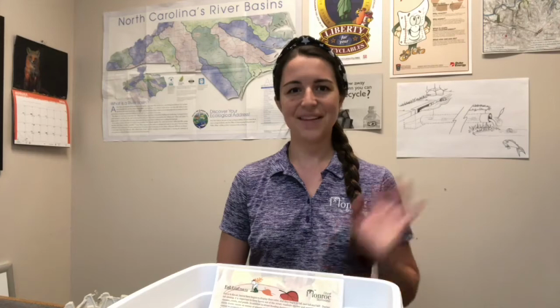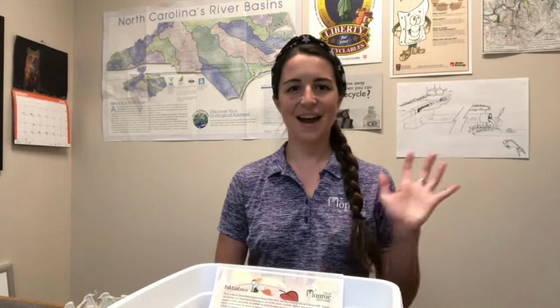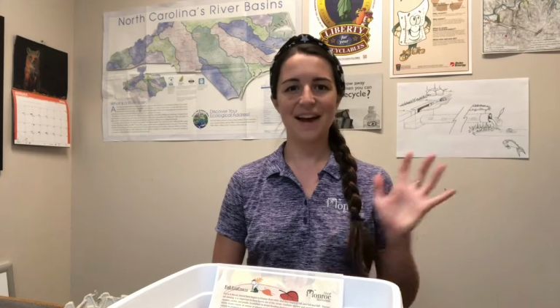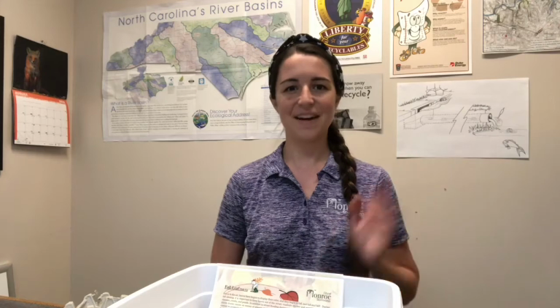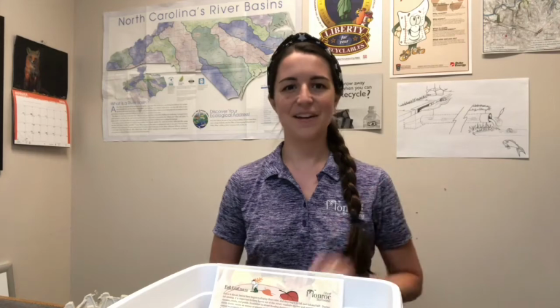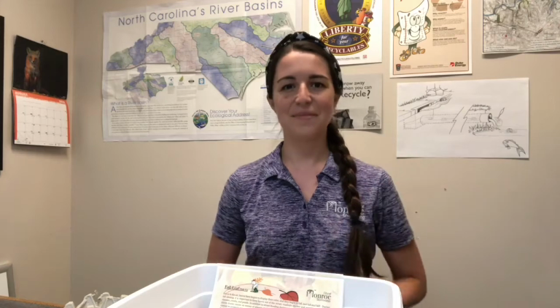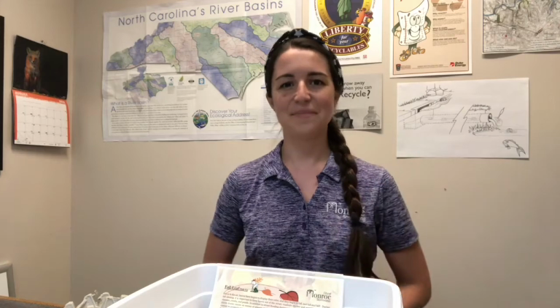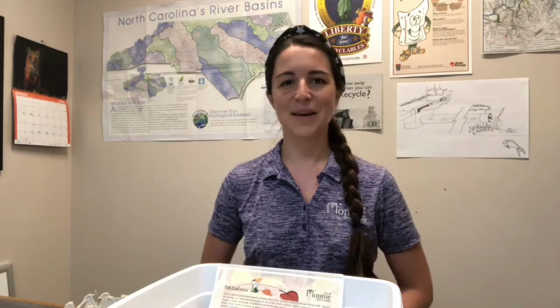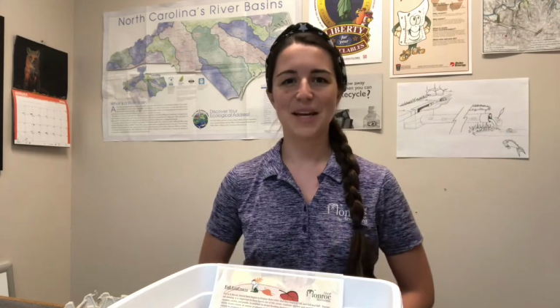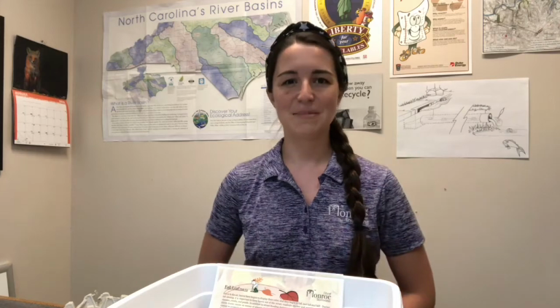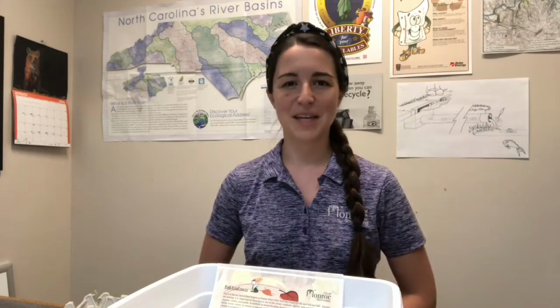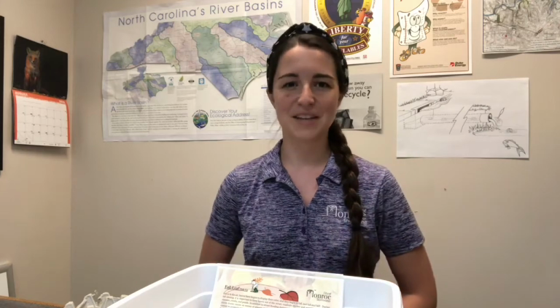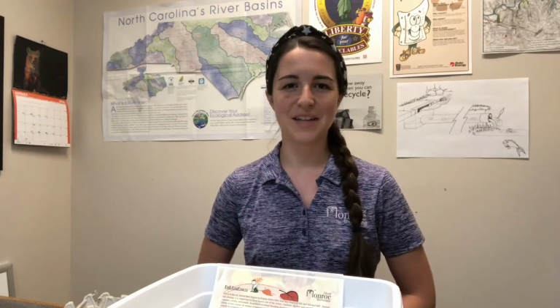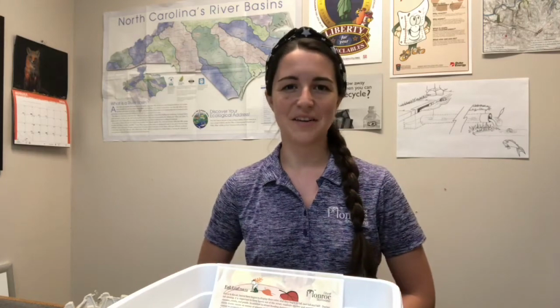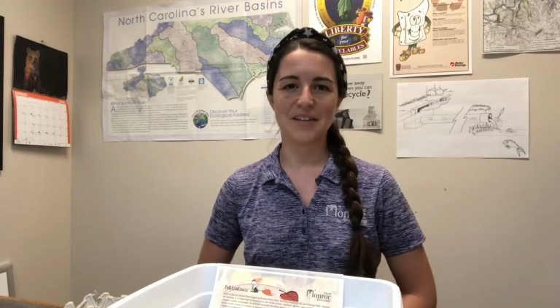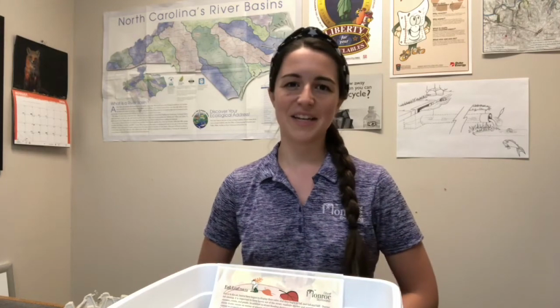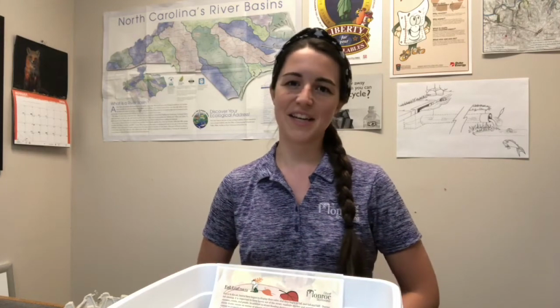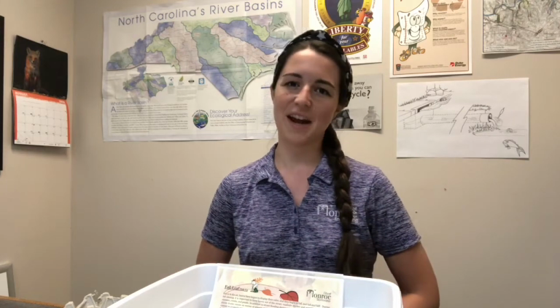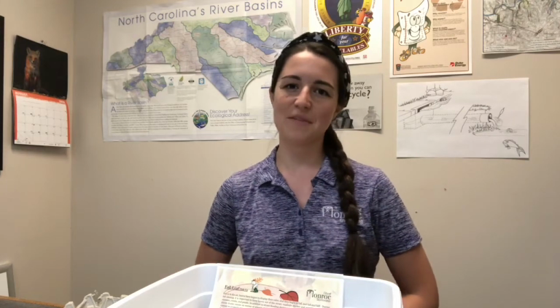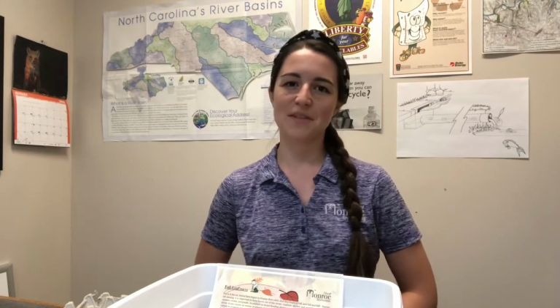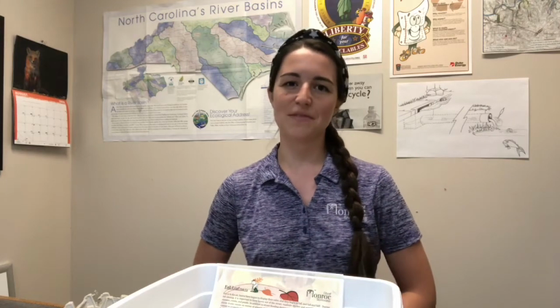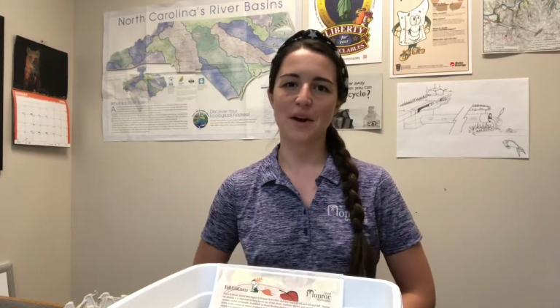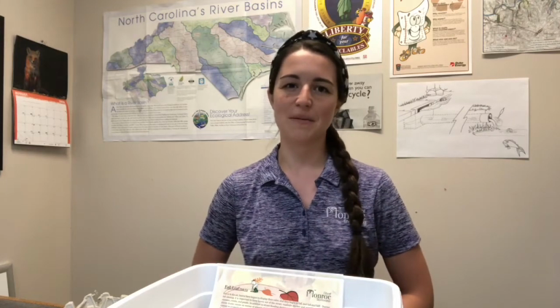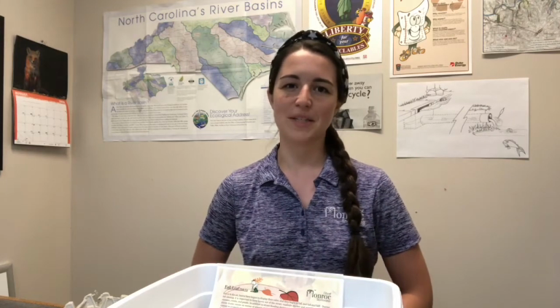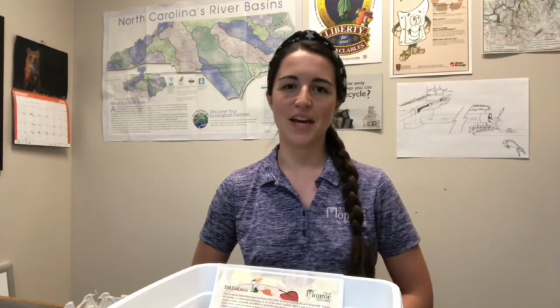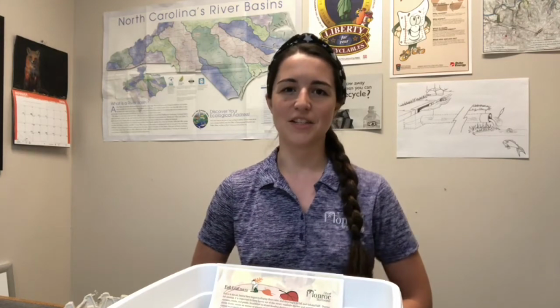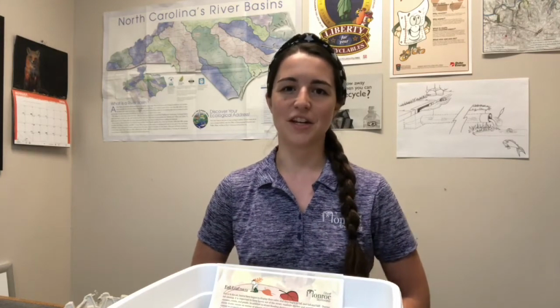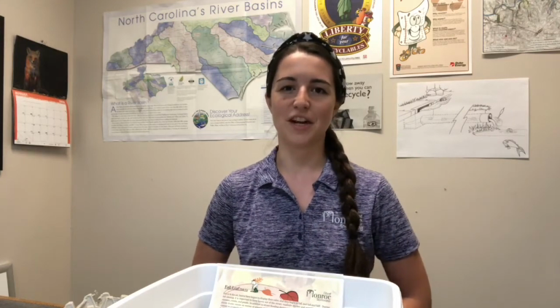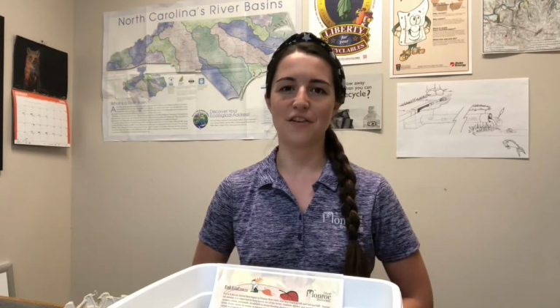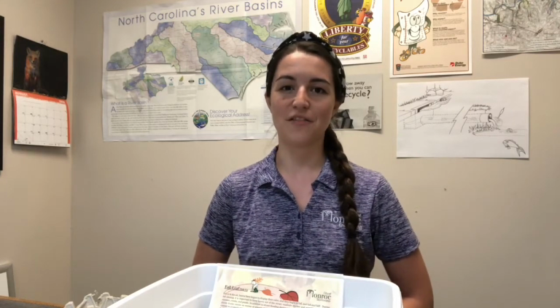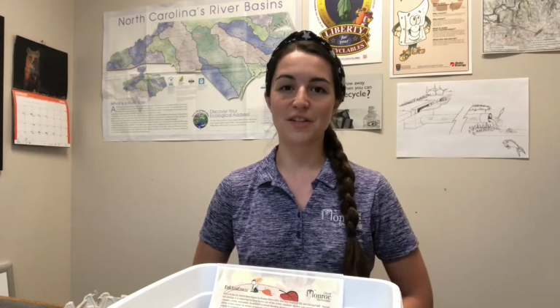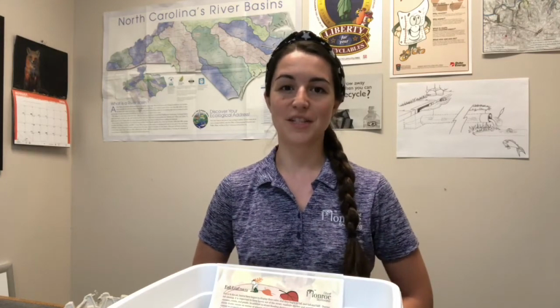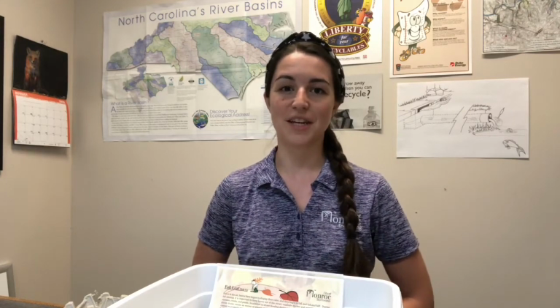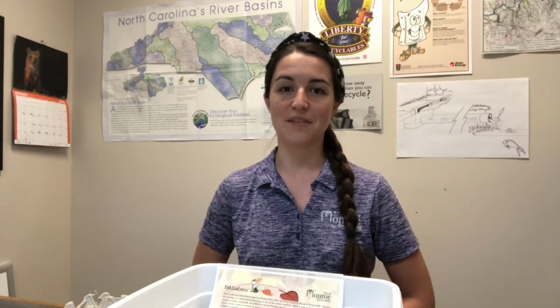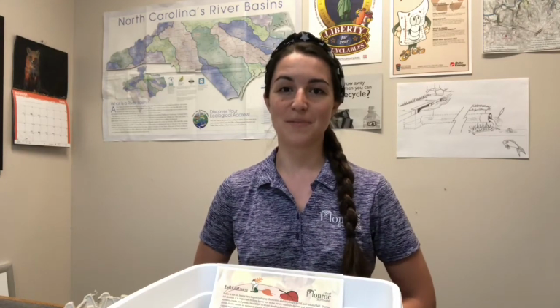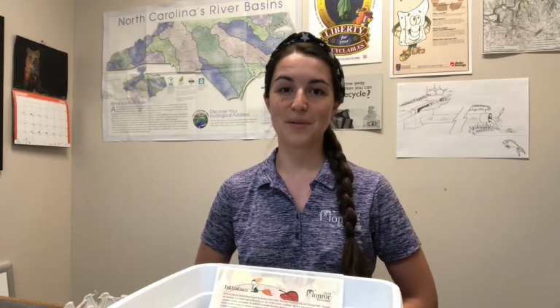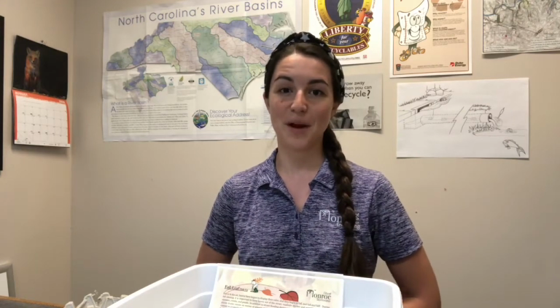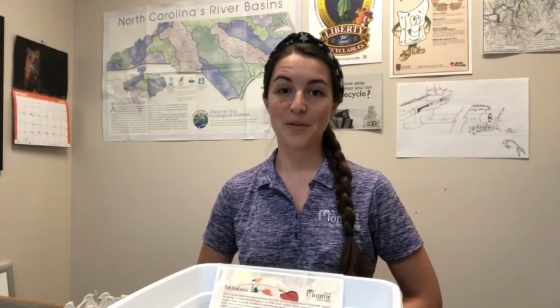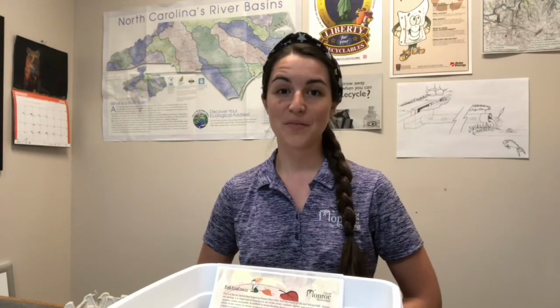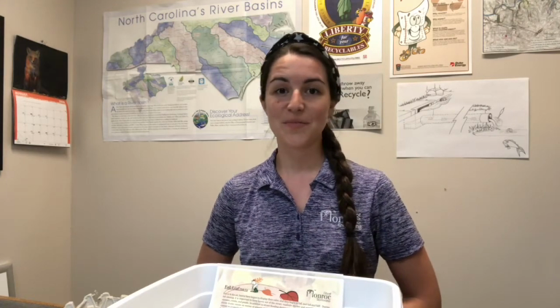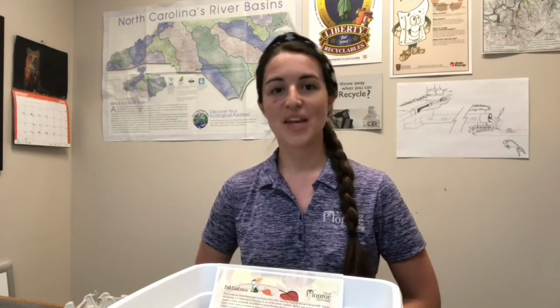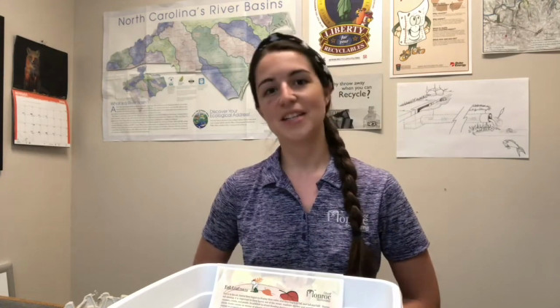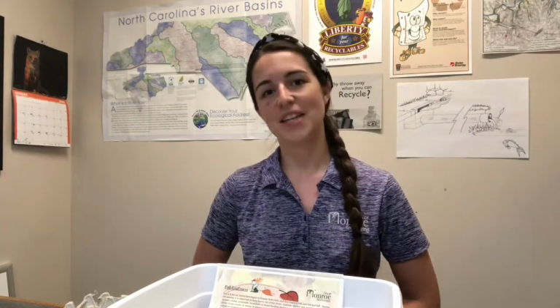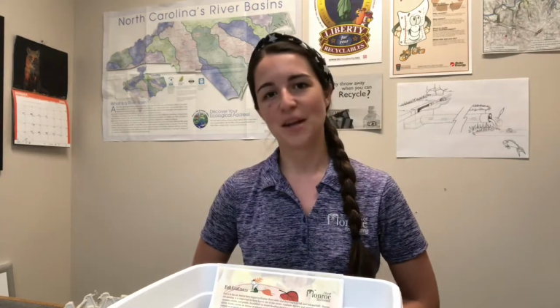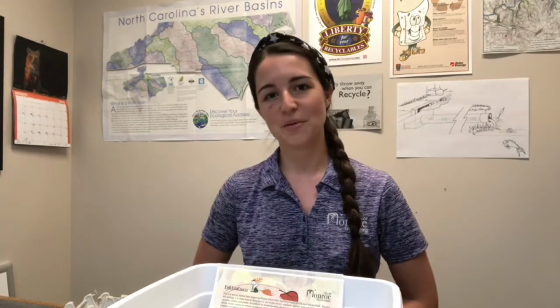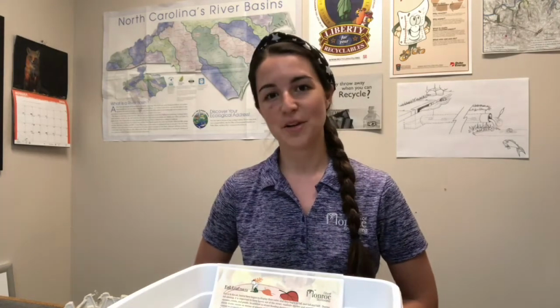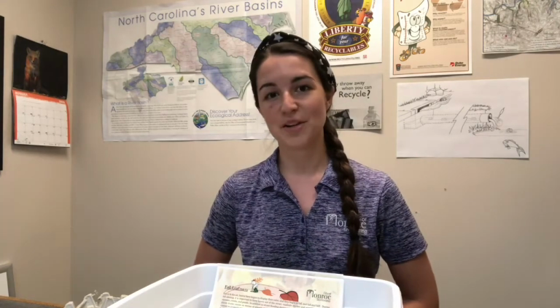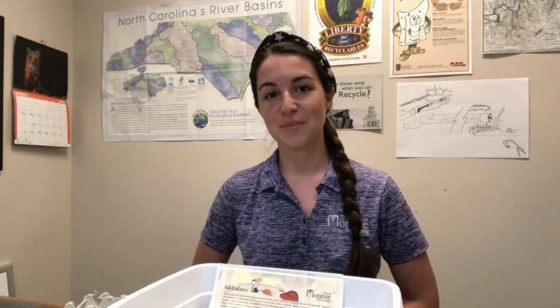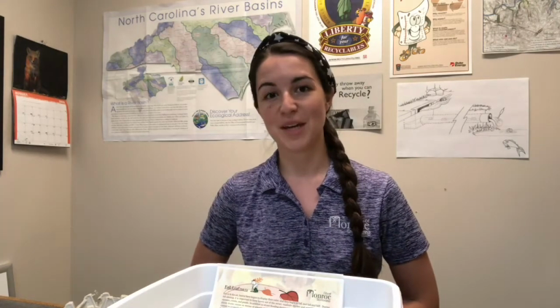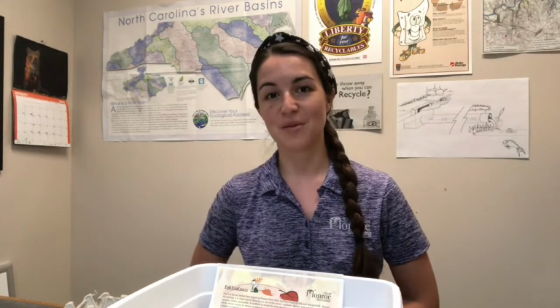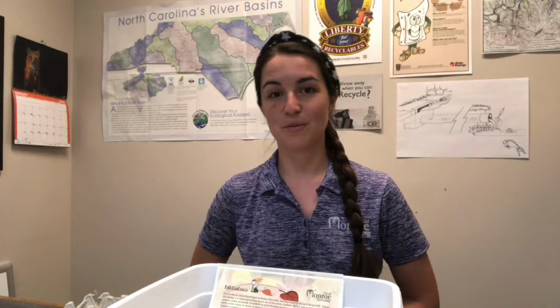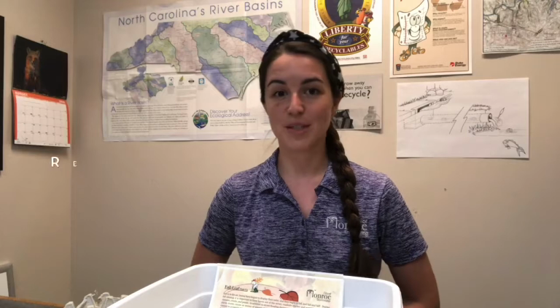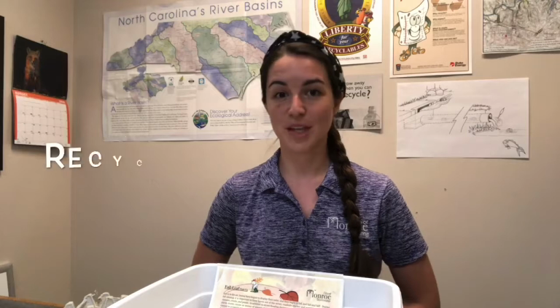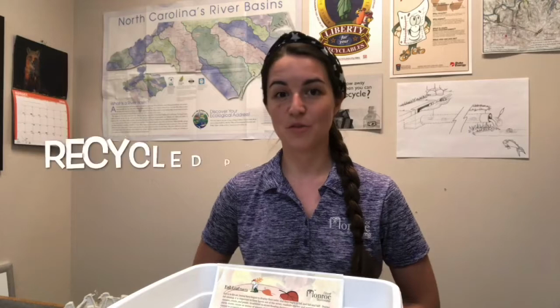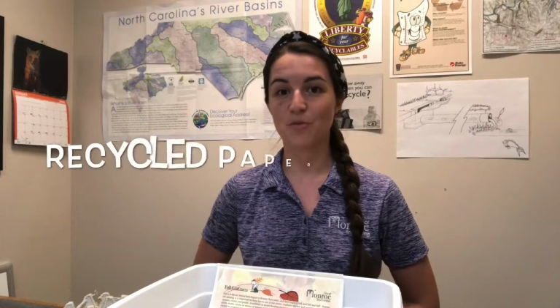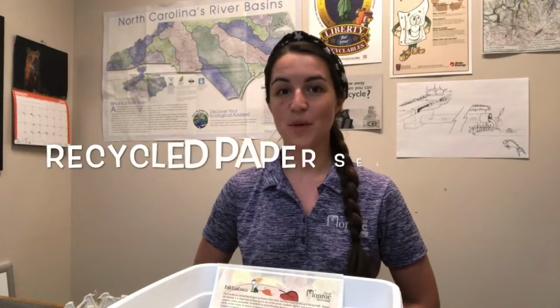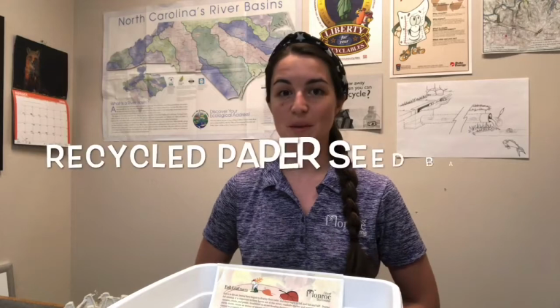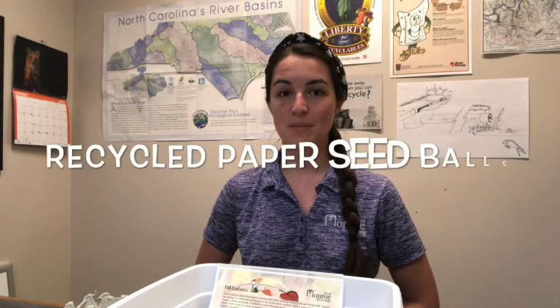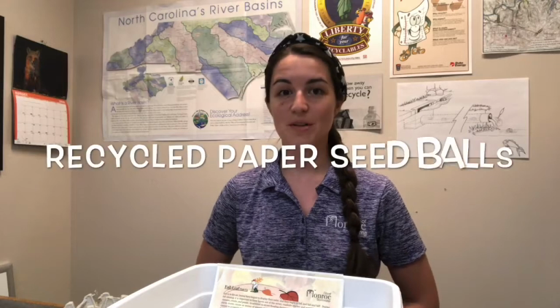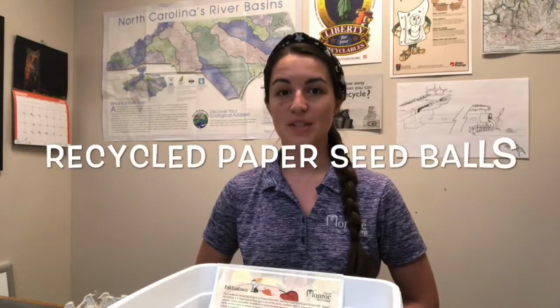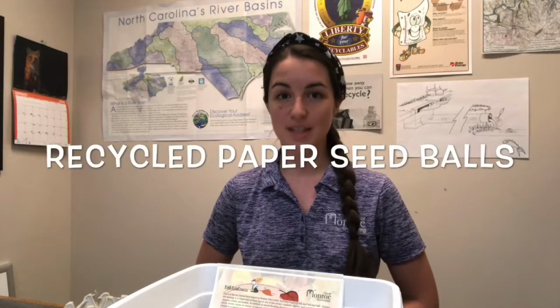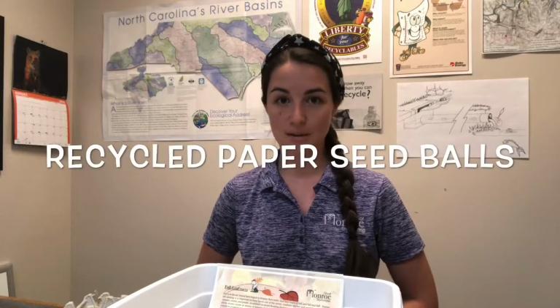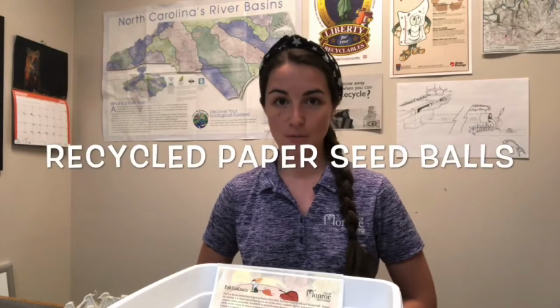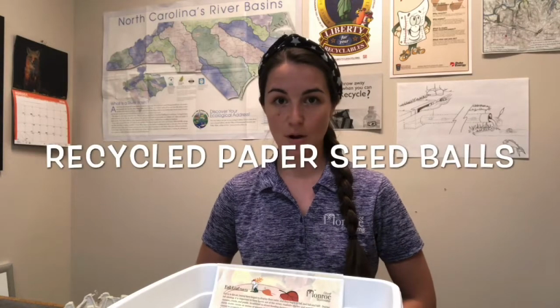Hi all, my name is Ellen Dowling and I'm the environmental educator for the city of Monroe. Today we're going to make recycled paper seed balls.